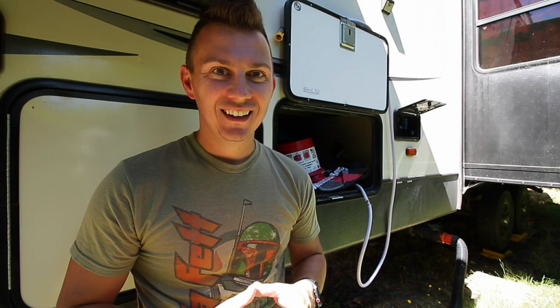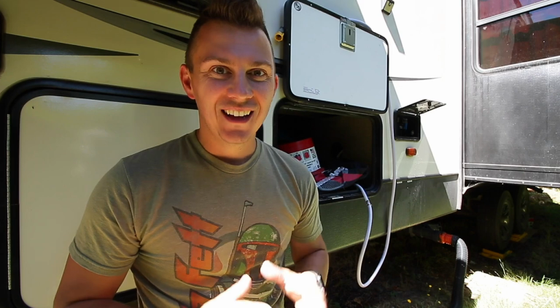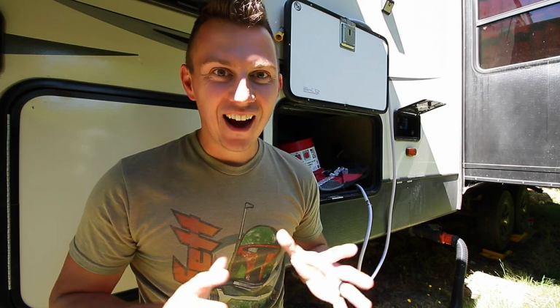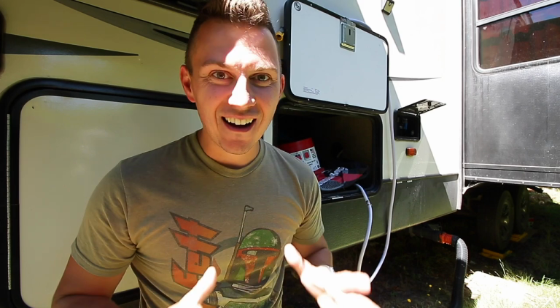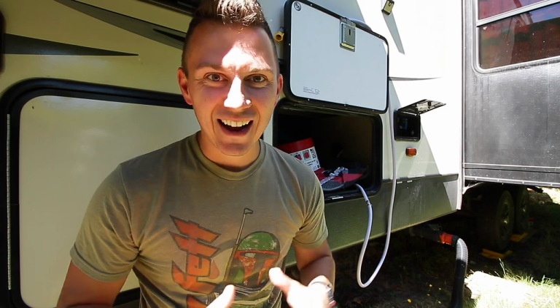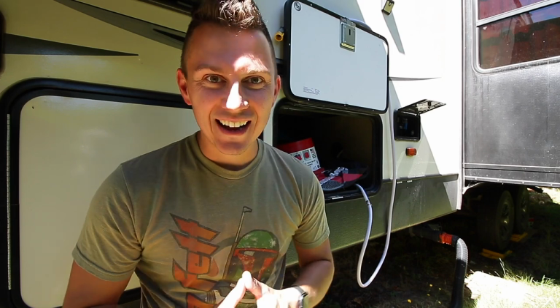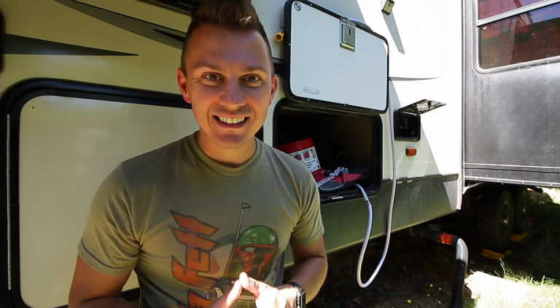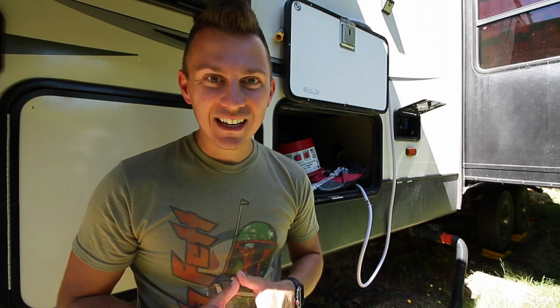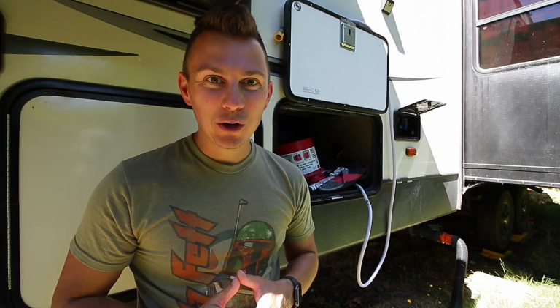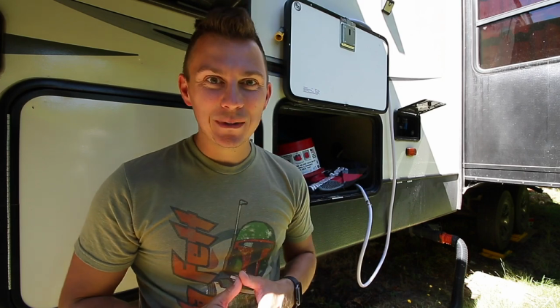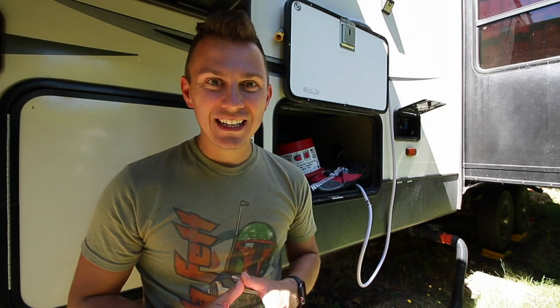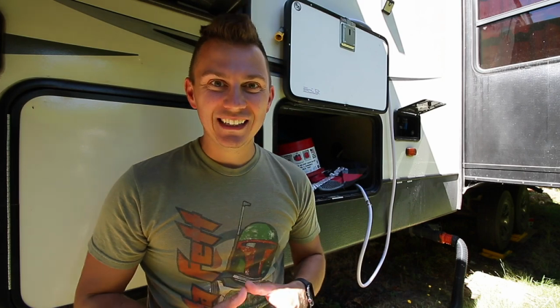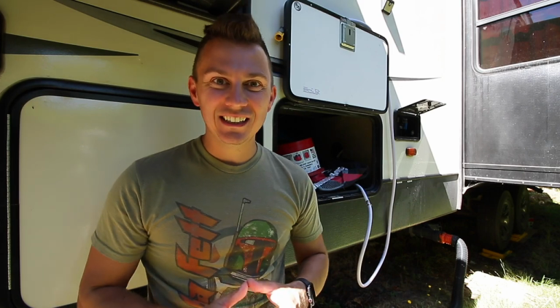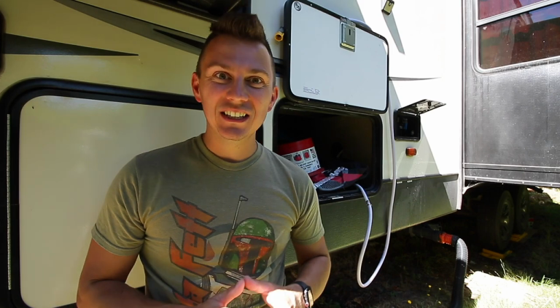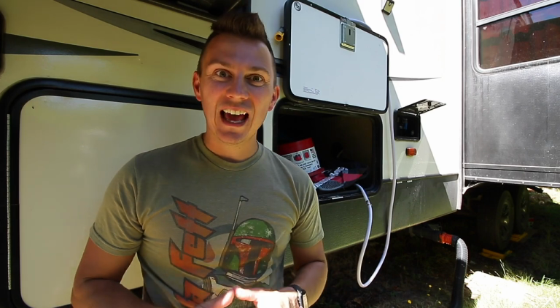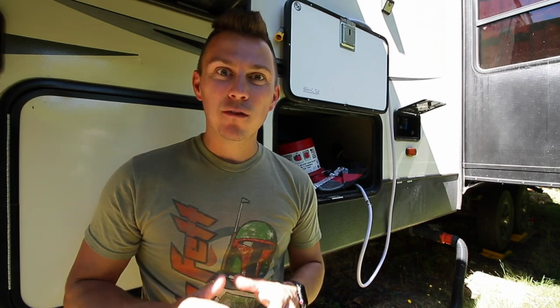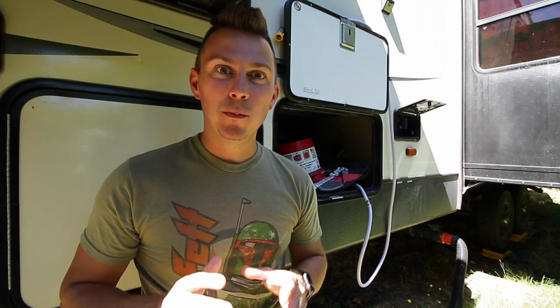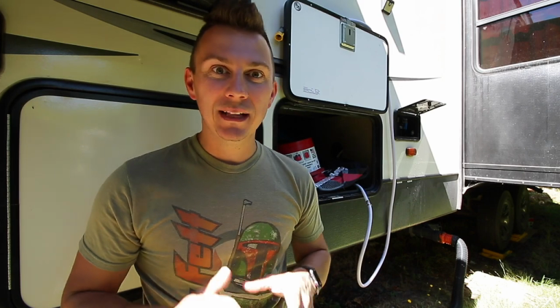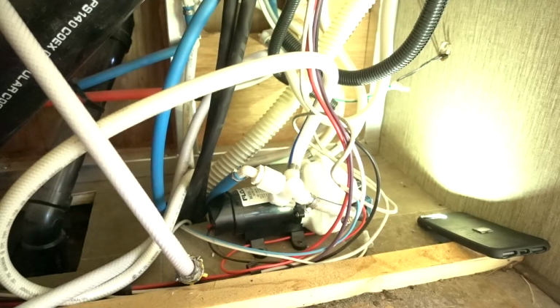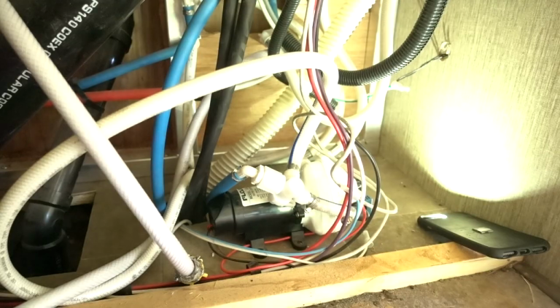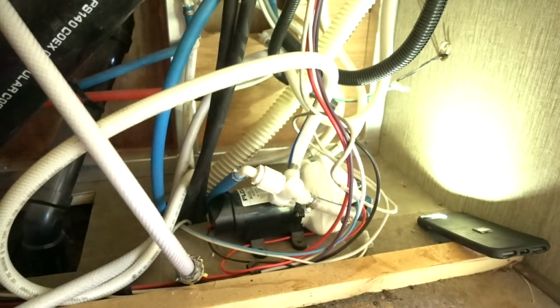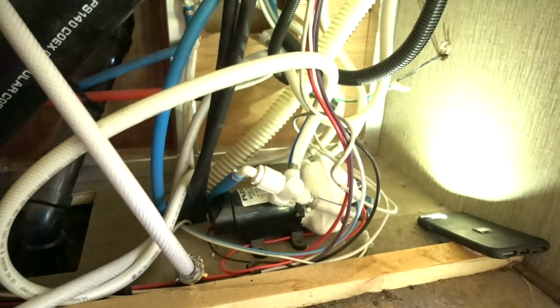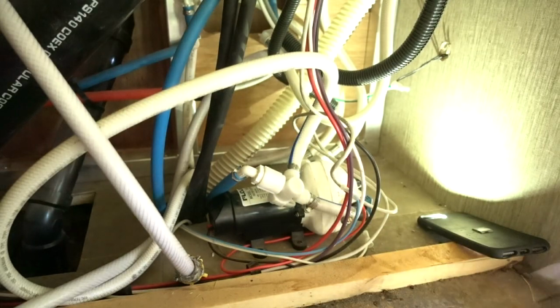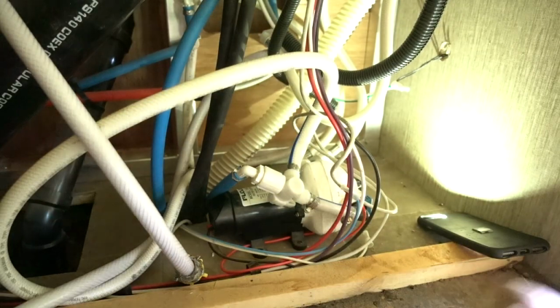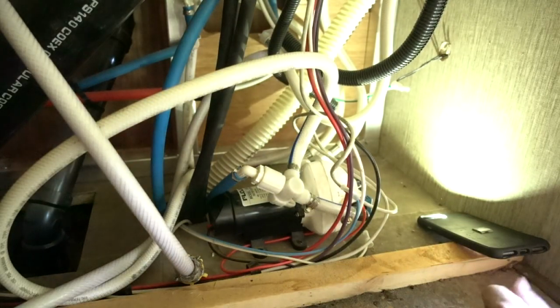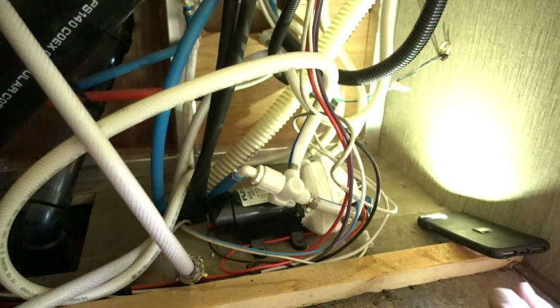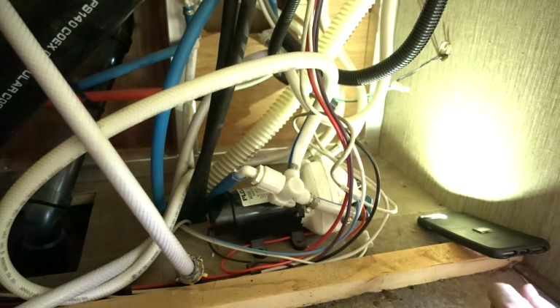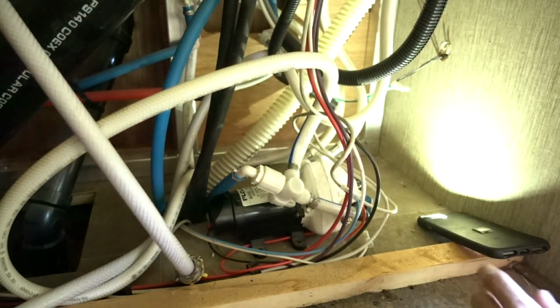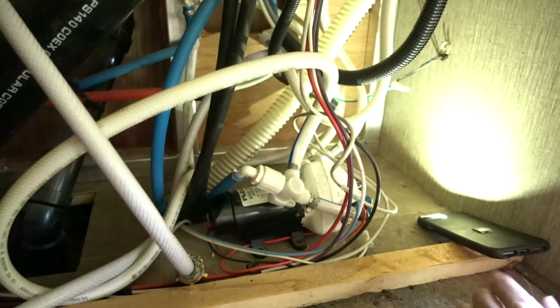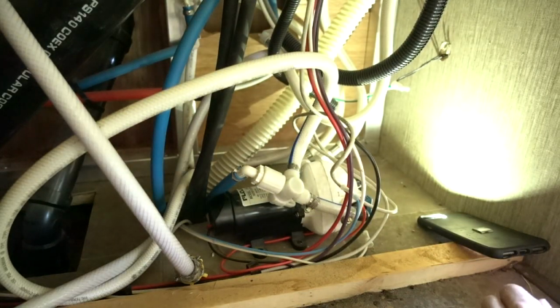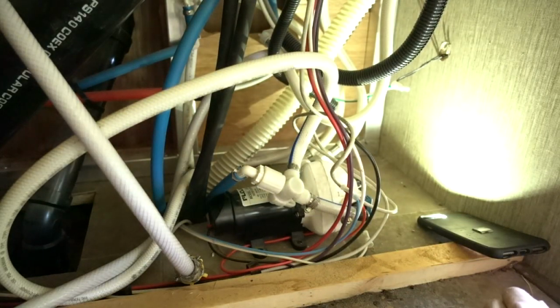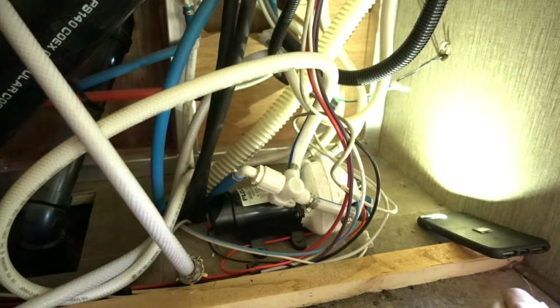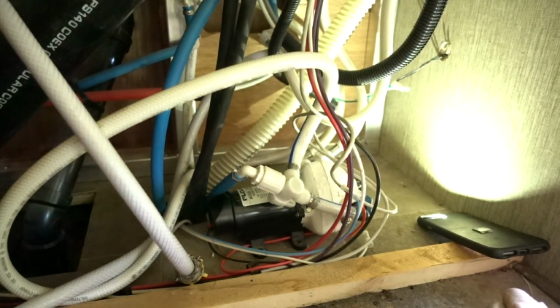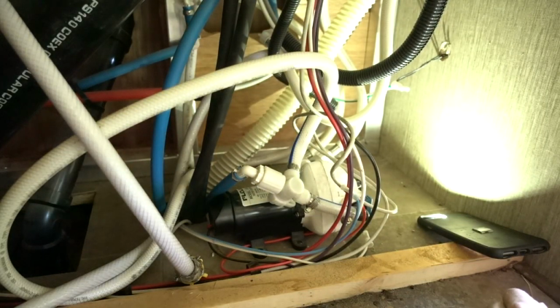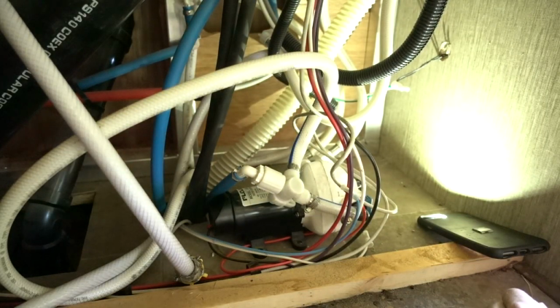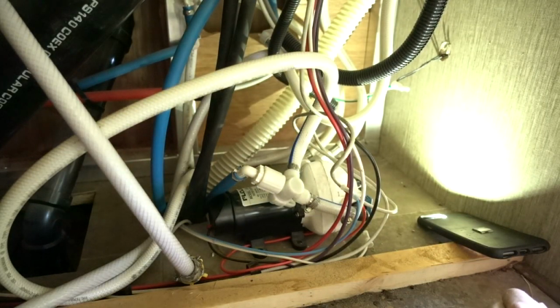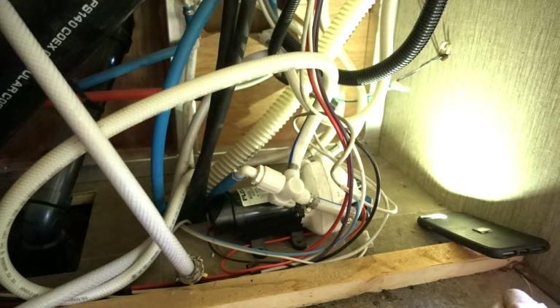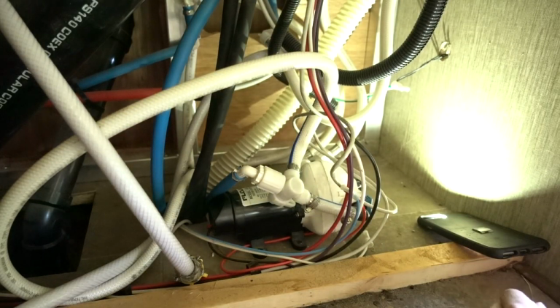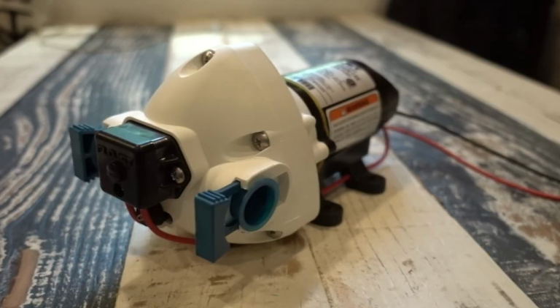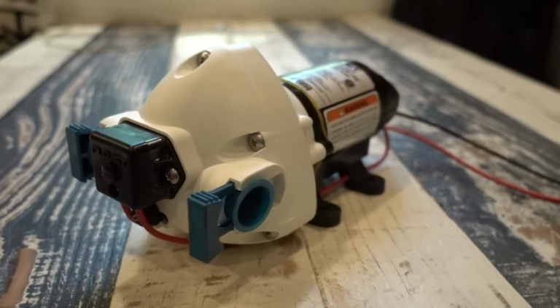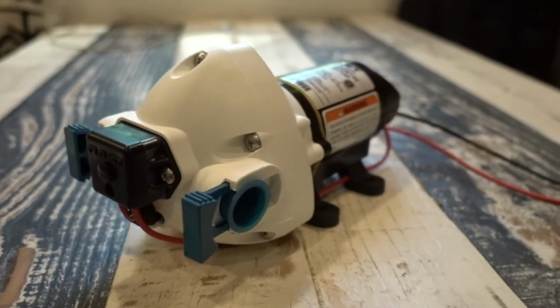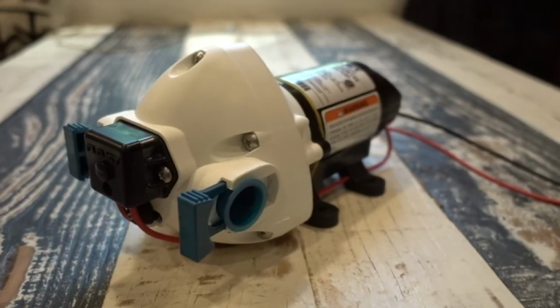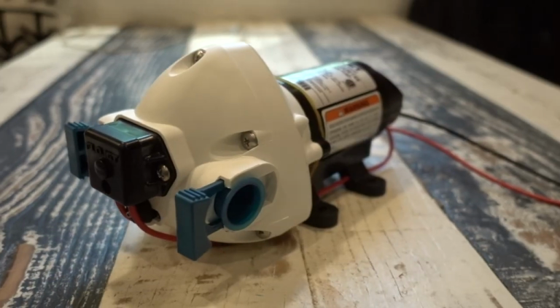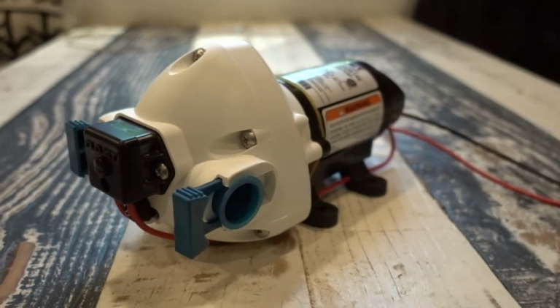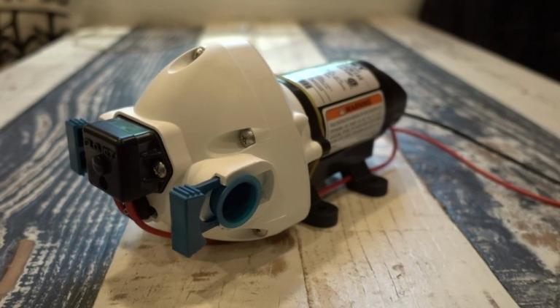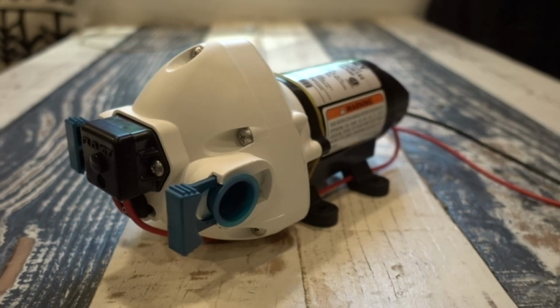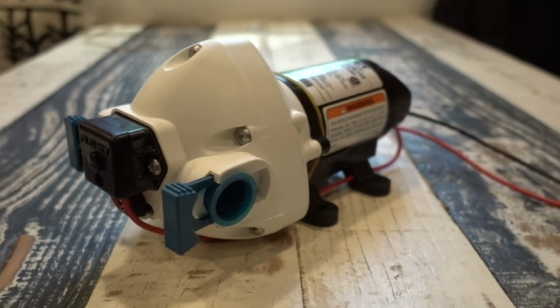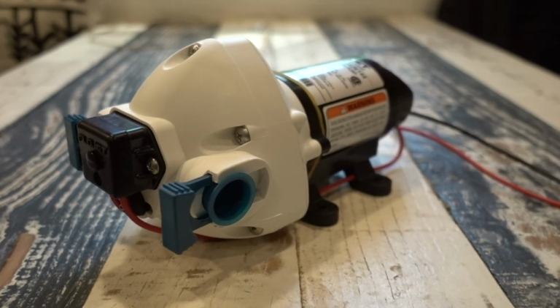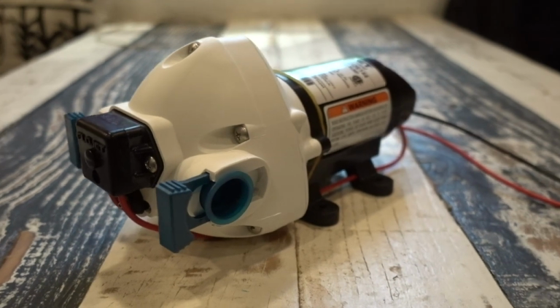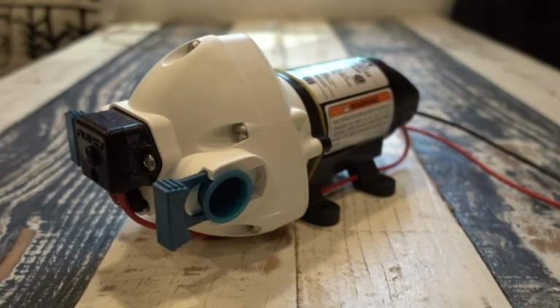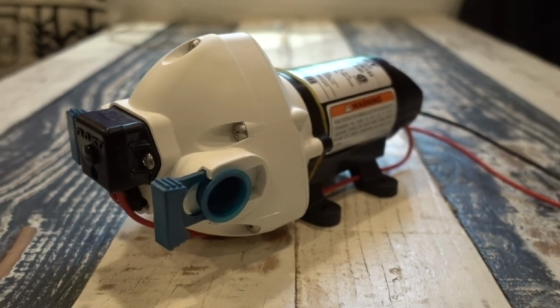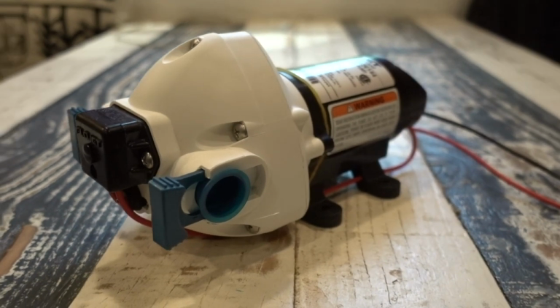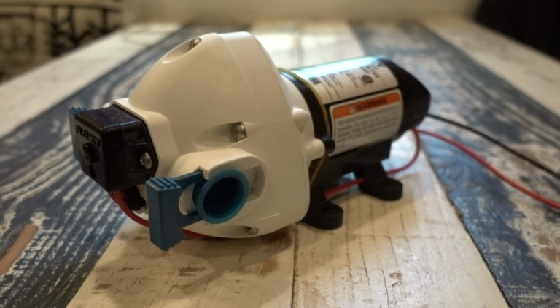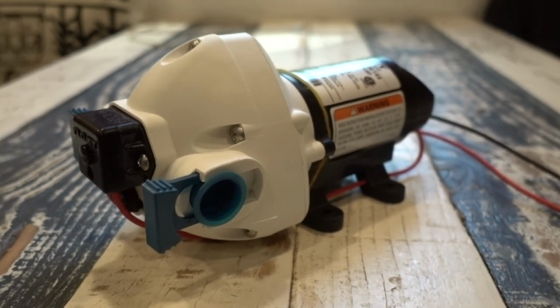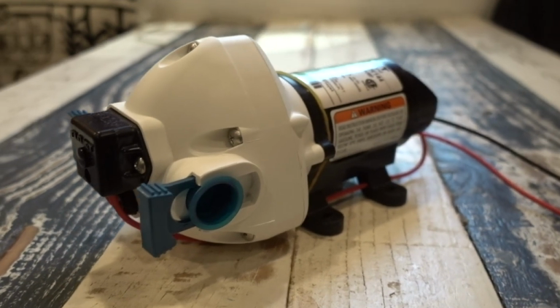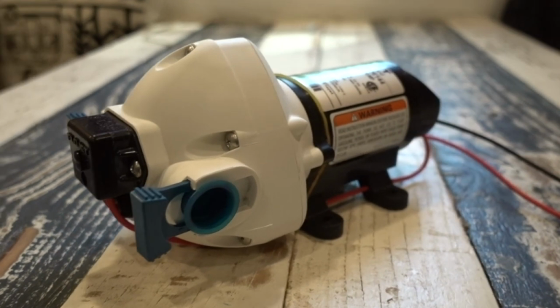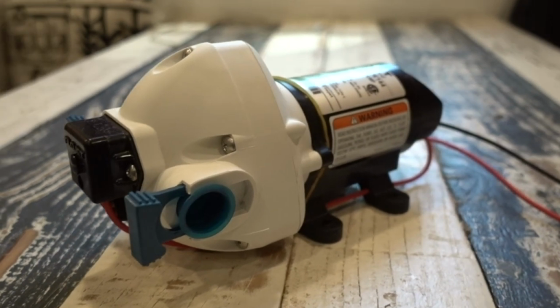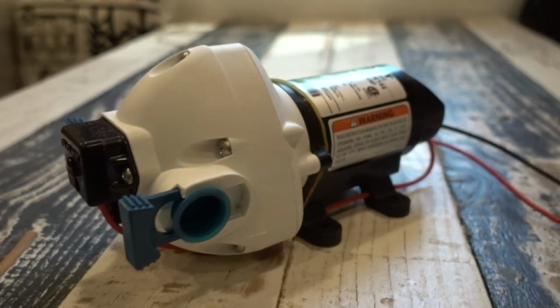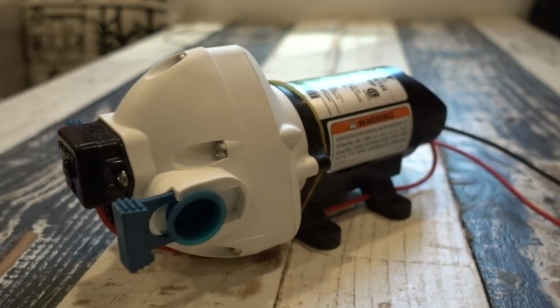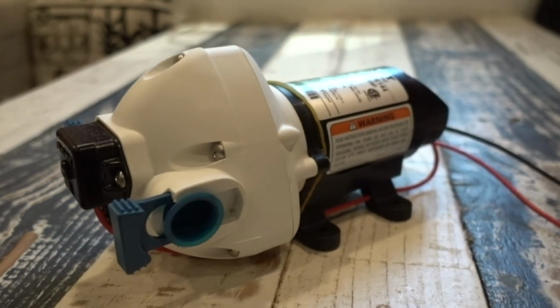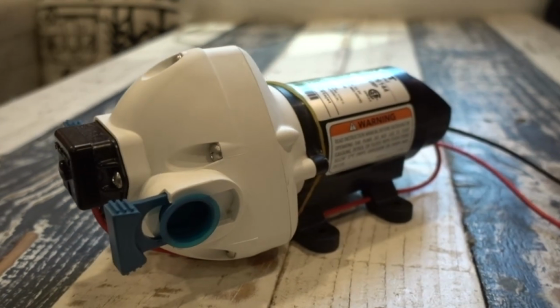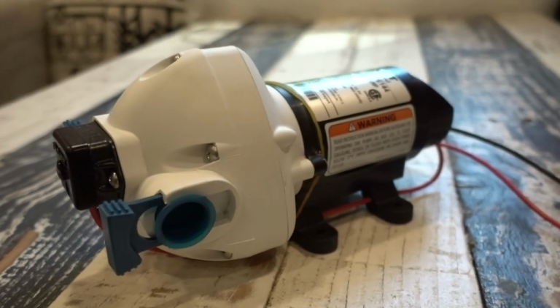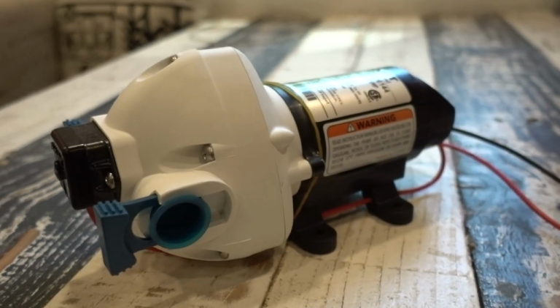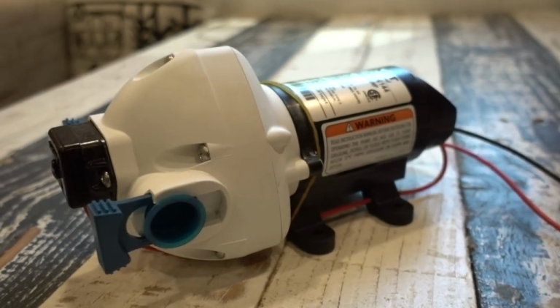Alright guys, today we're going to be taking a look at replacing our factory RV water pump with this brand new water pump. So without further ado, let's get going.